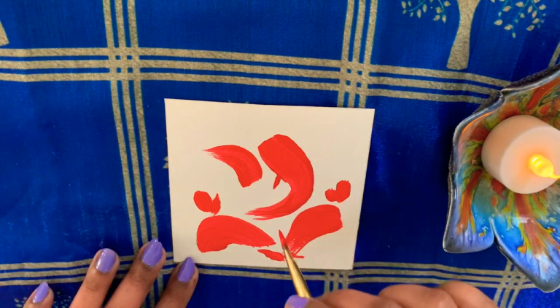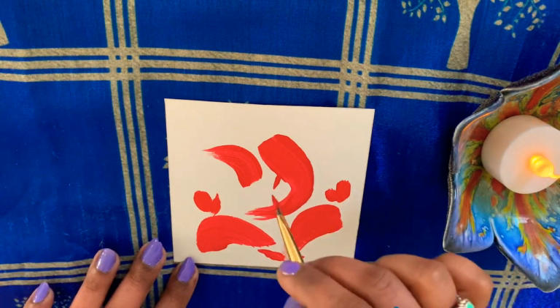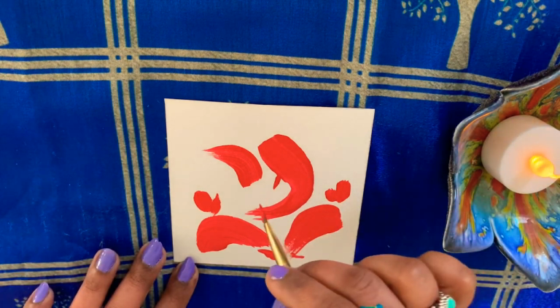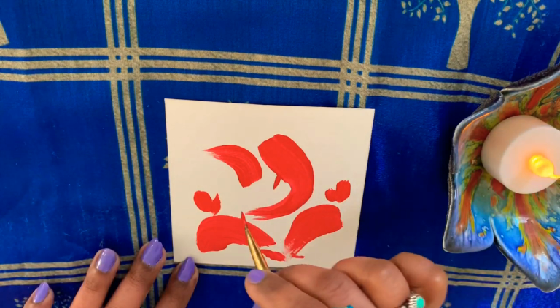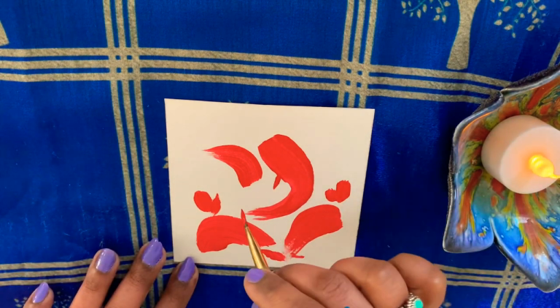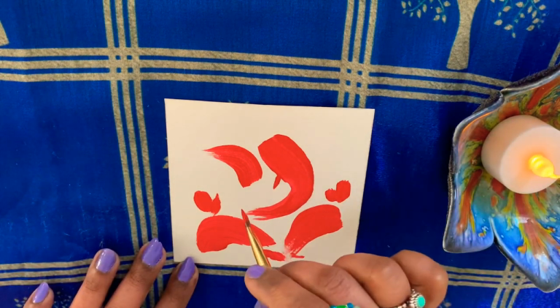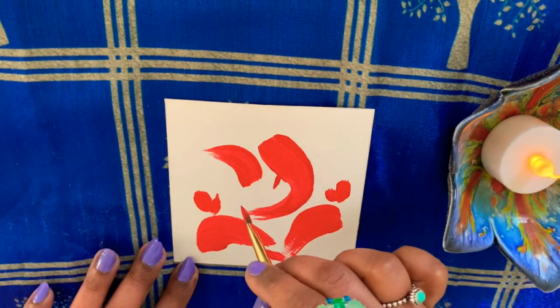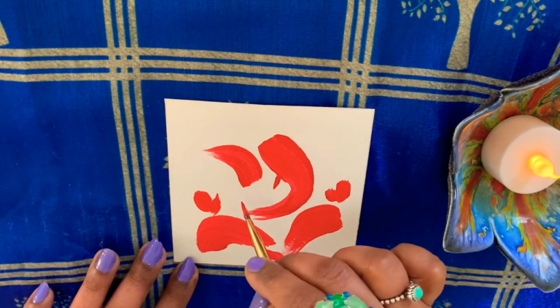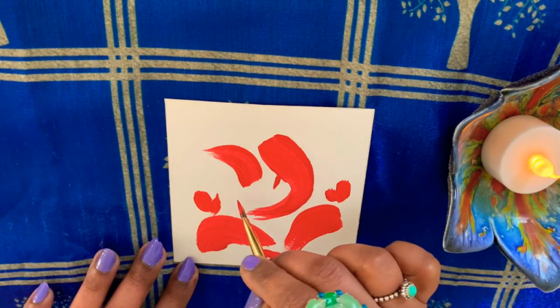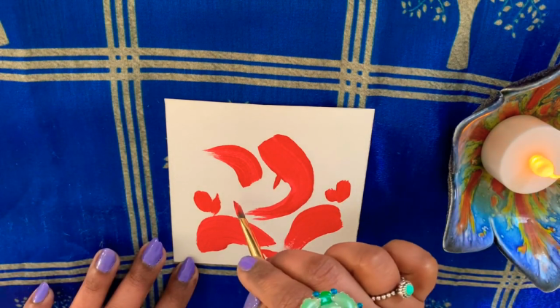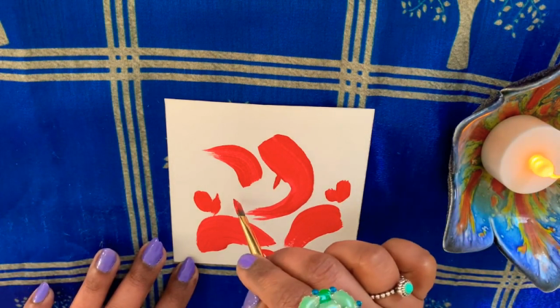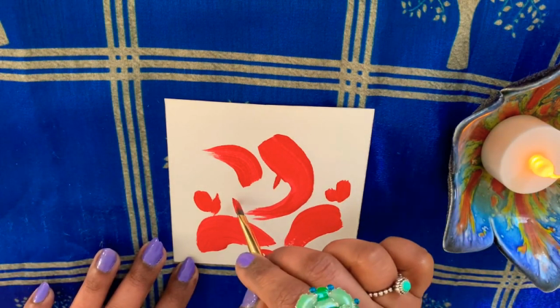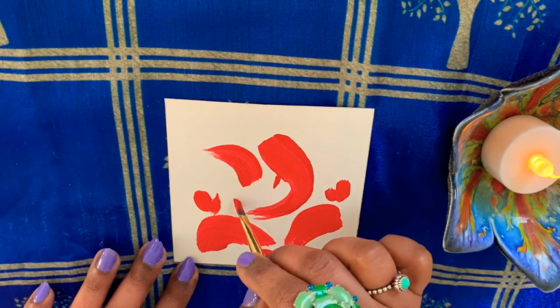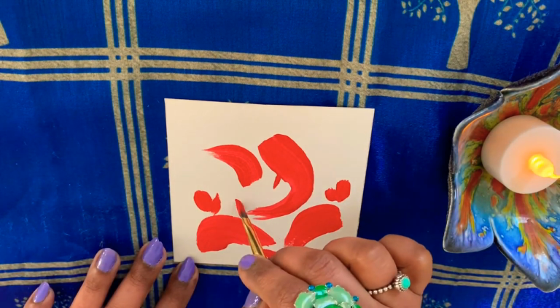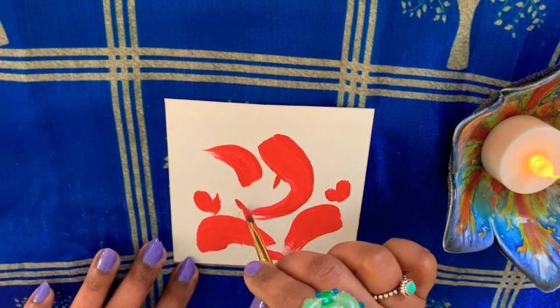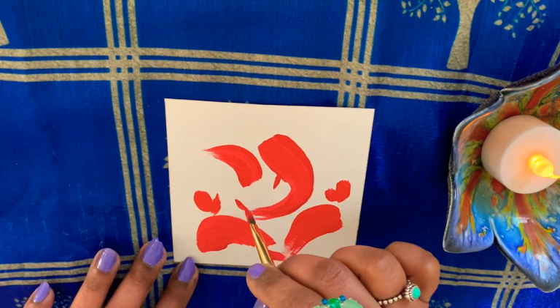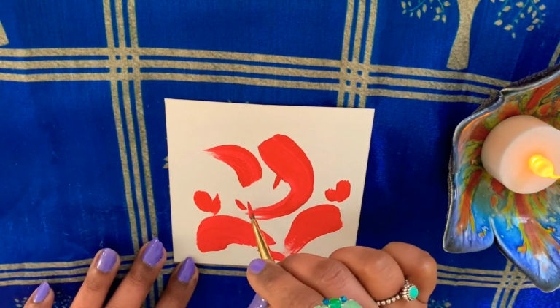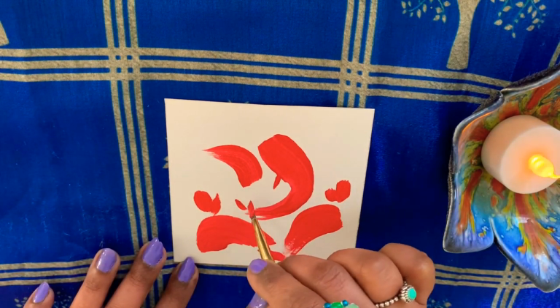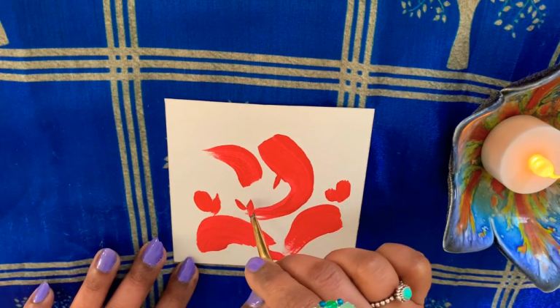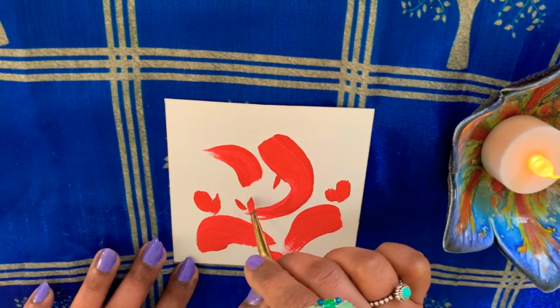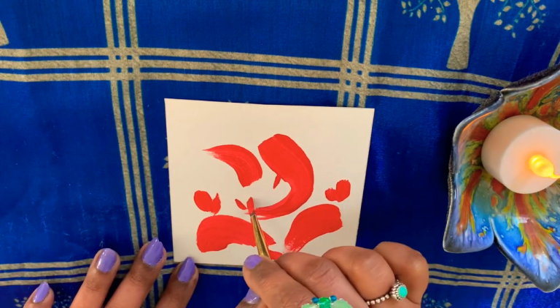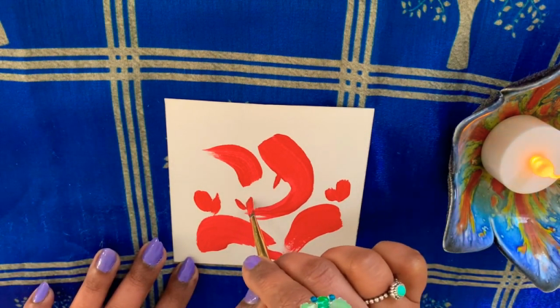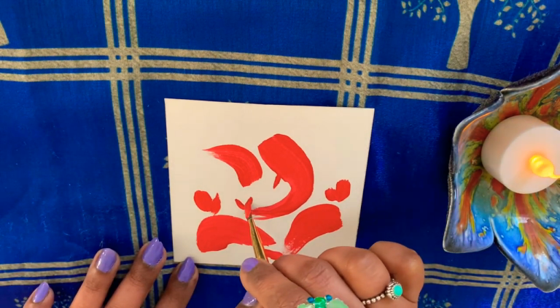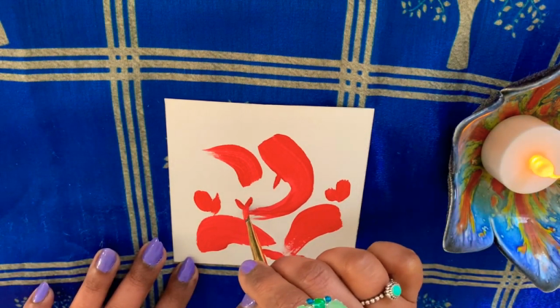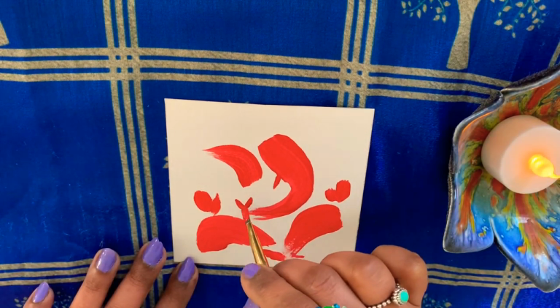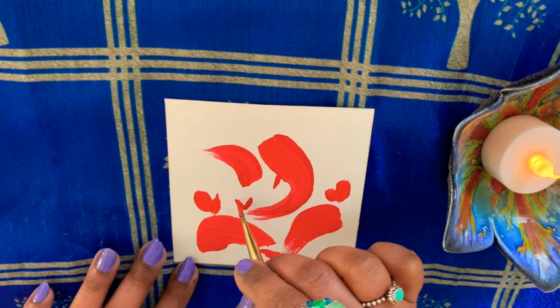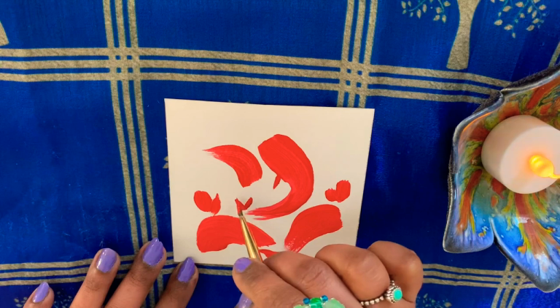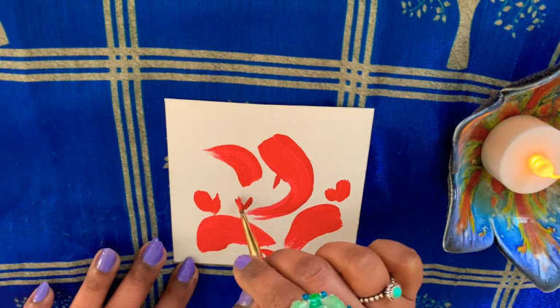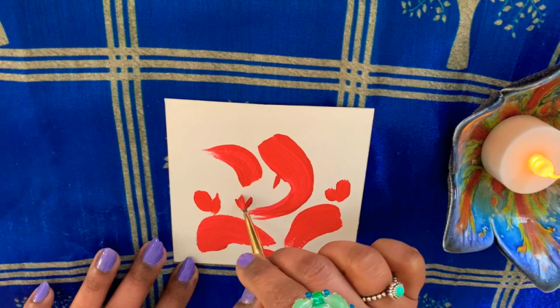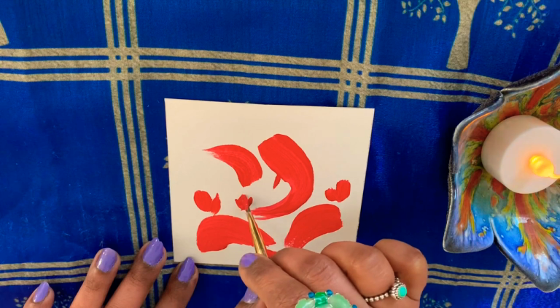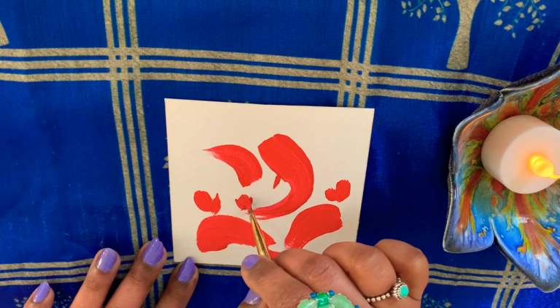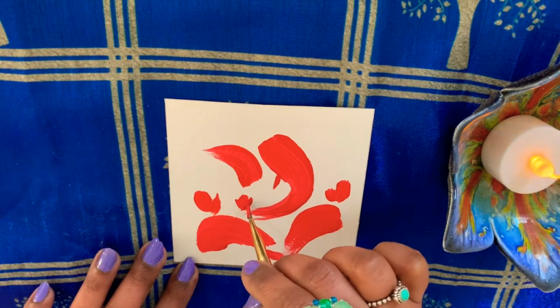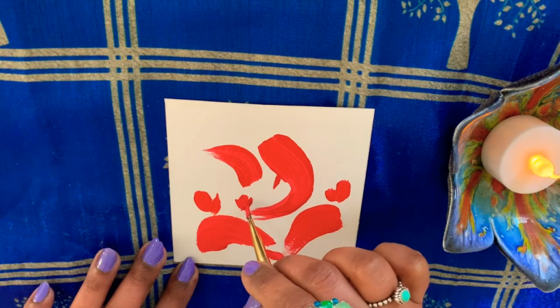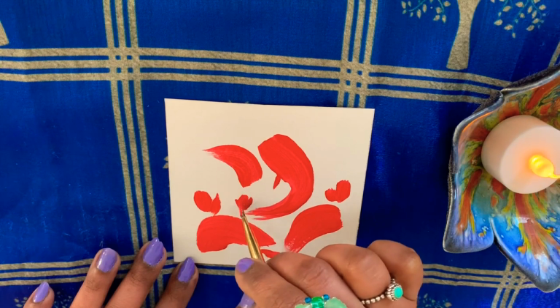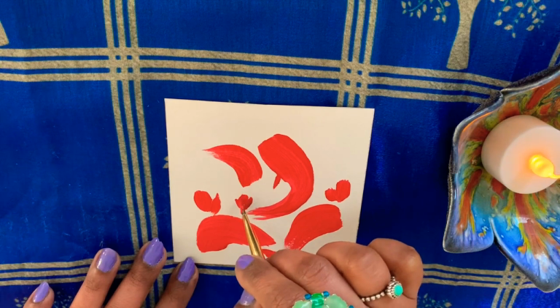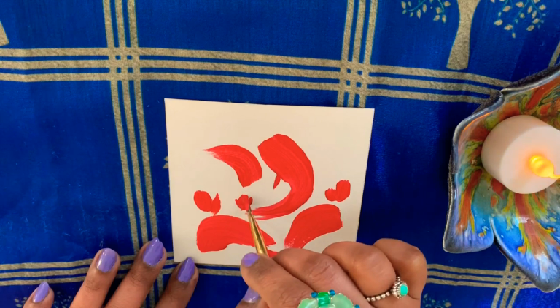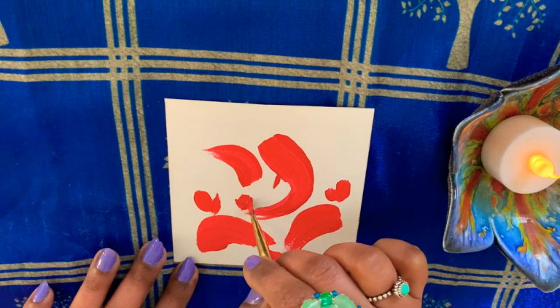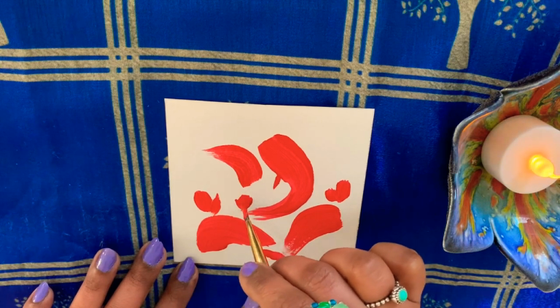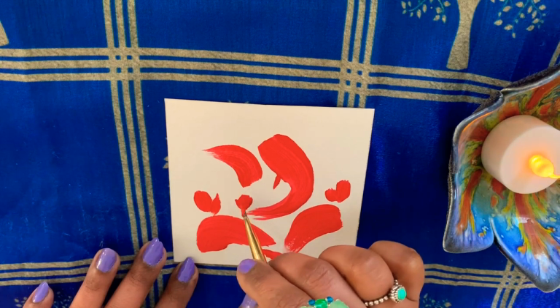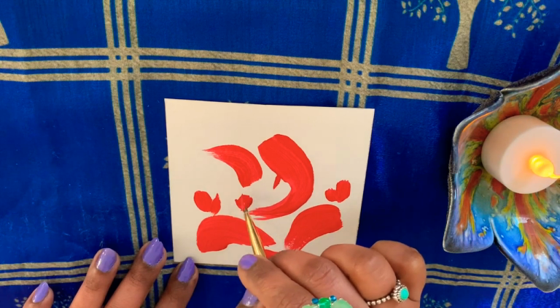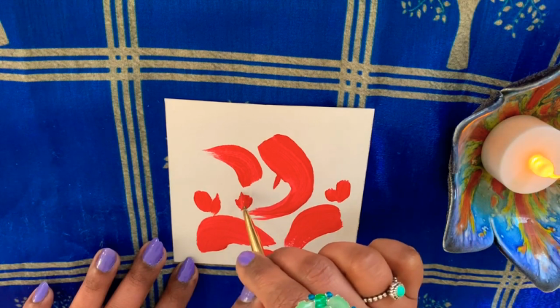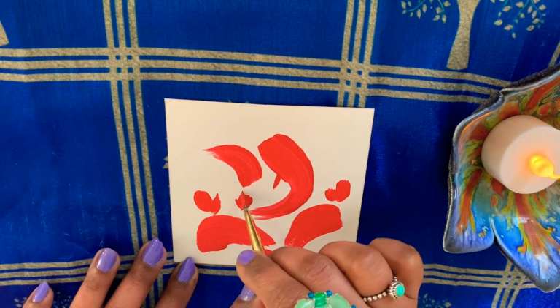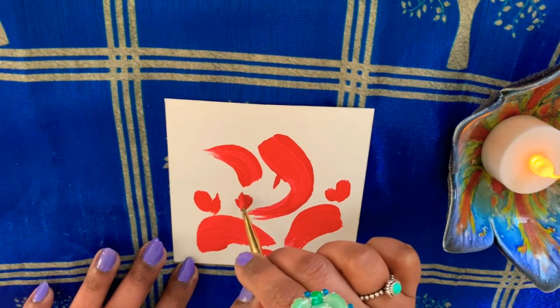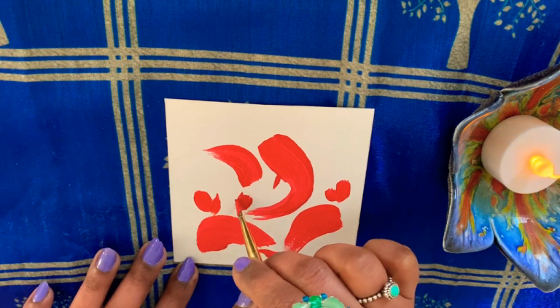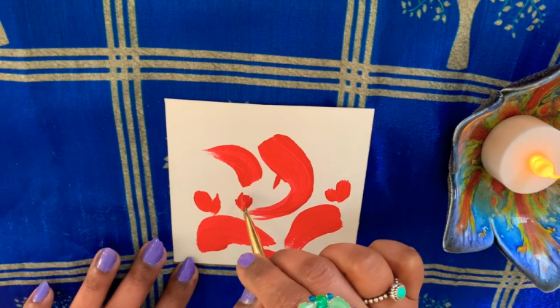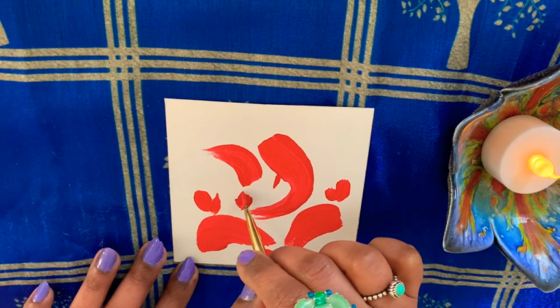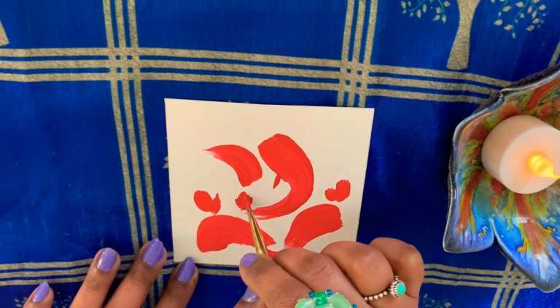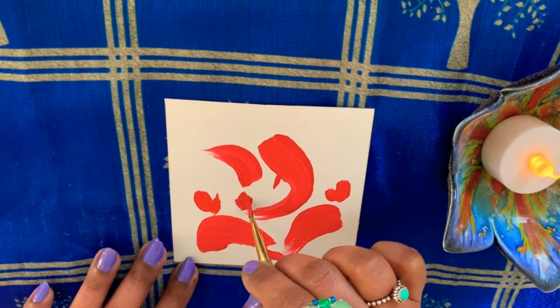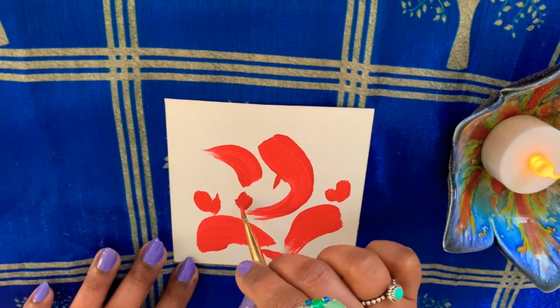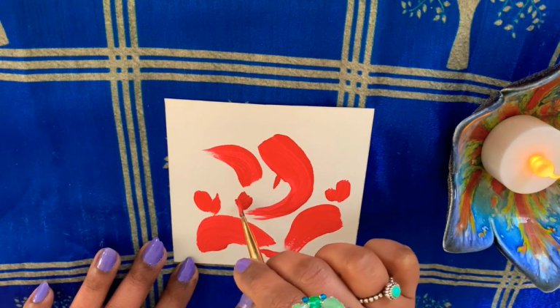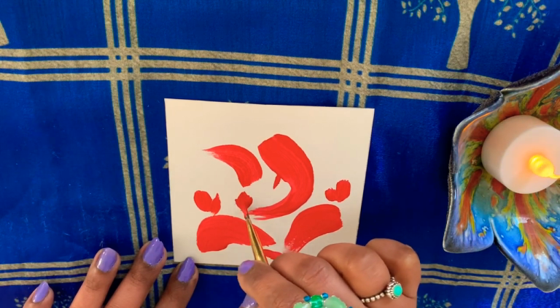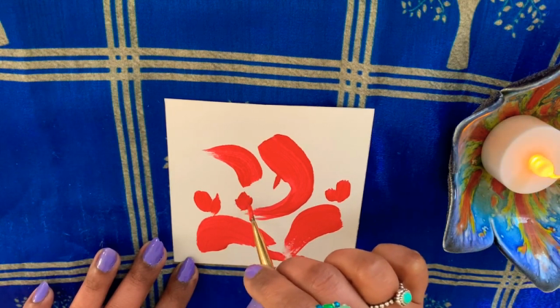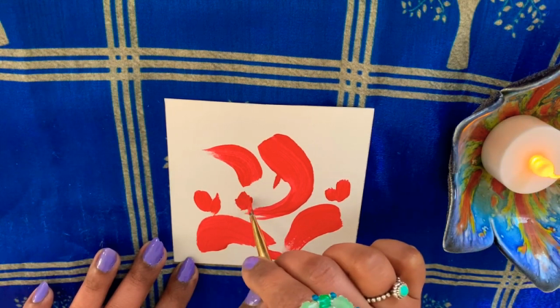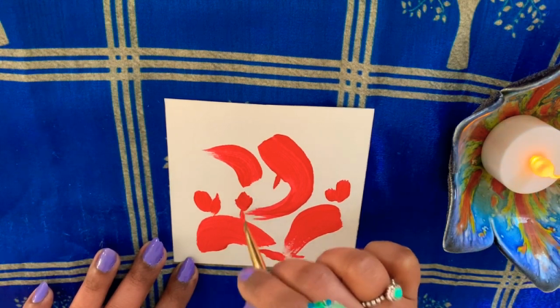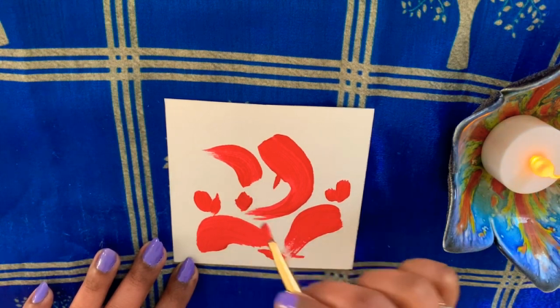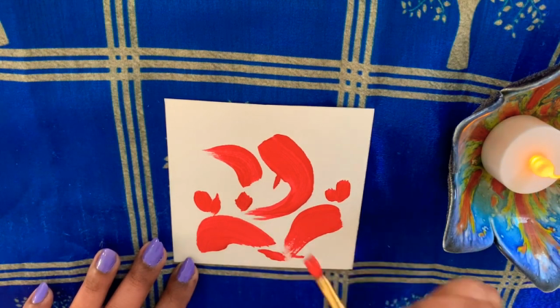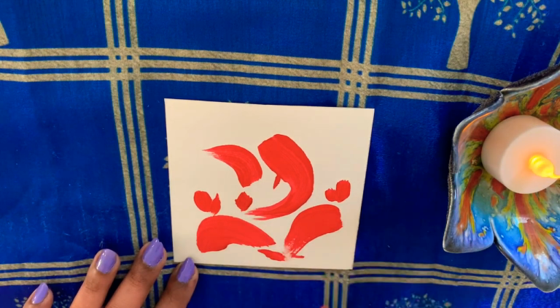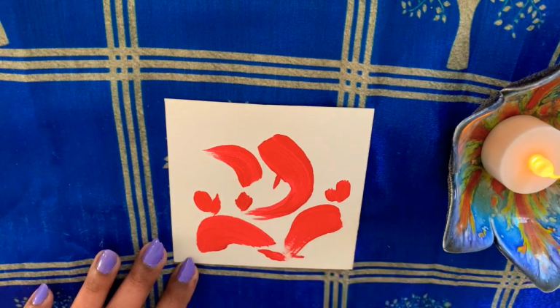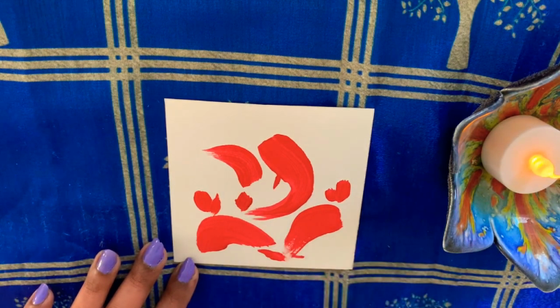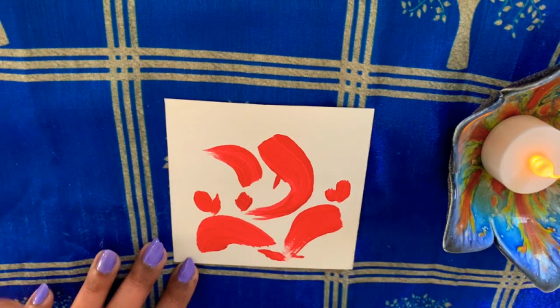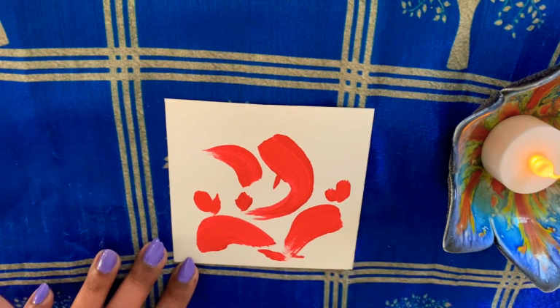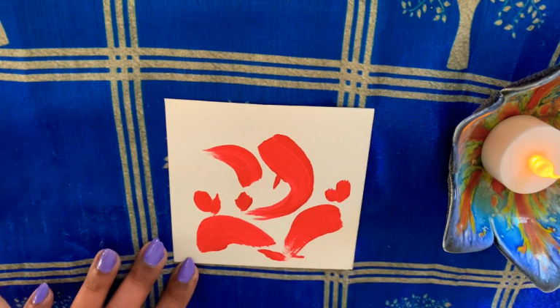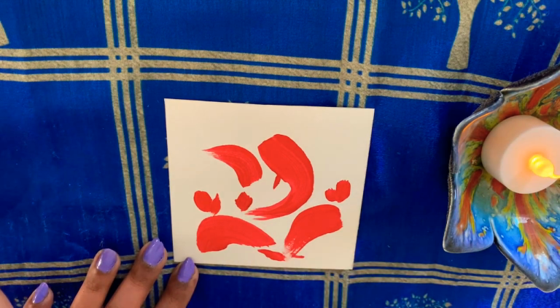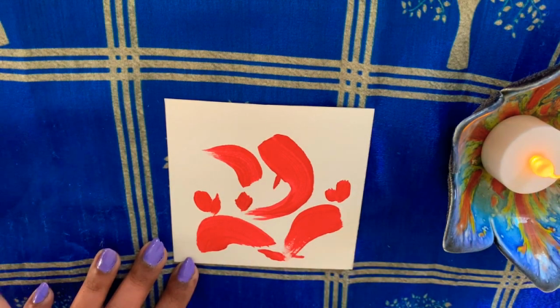And don't forget to add Ganapati's favorite — Korakata, Modak.